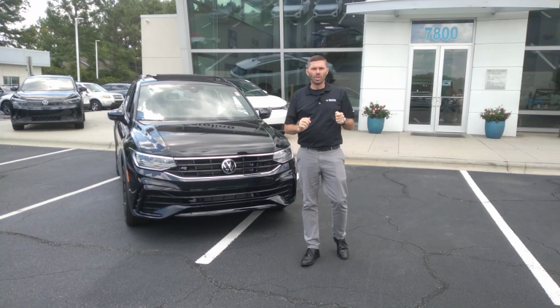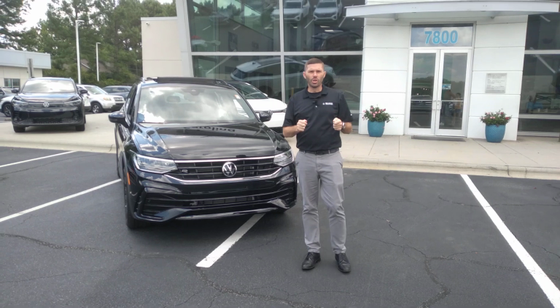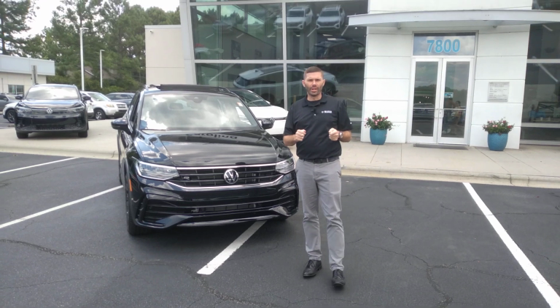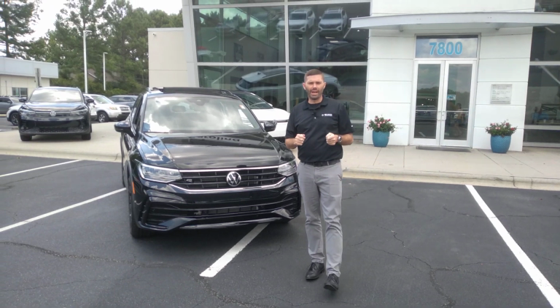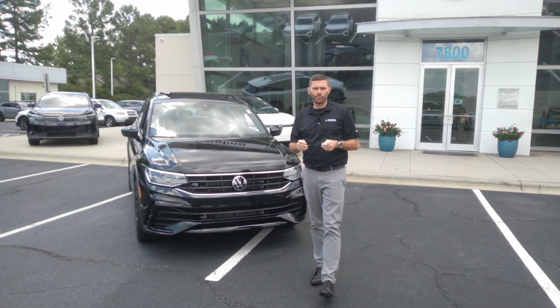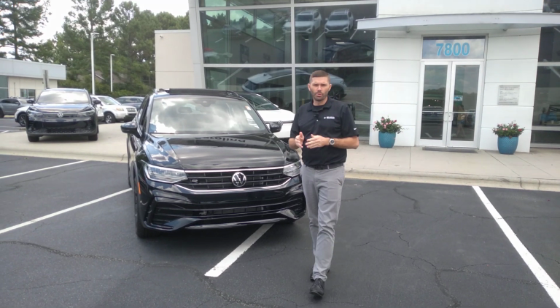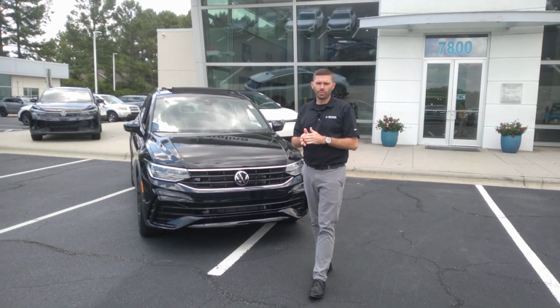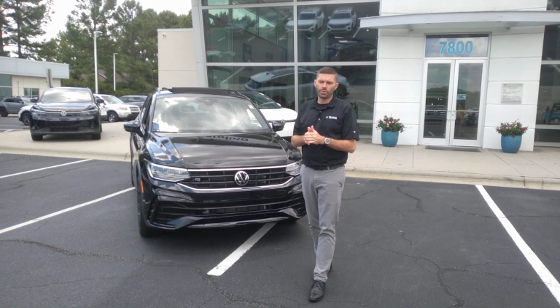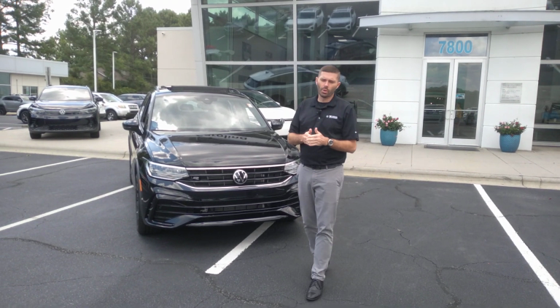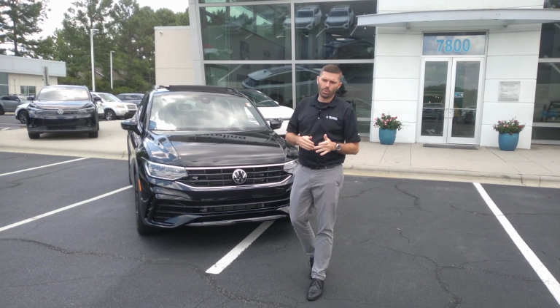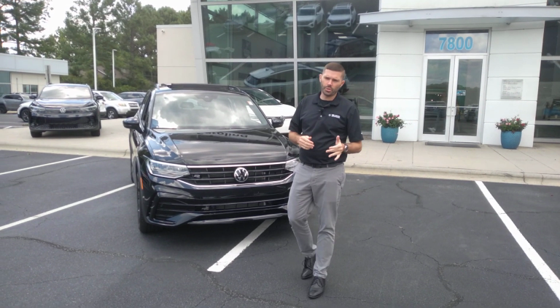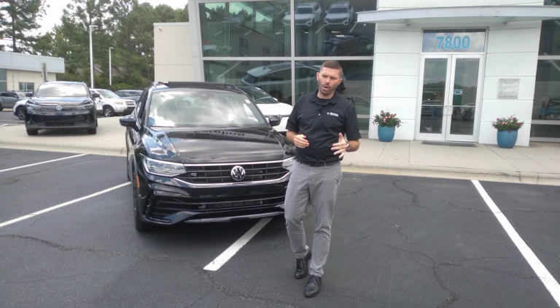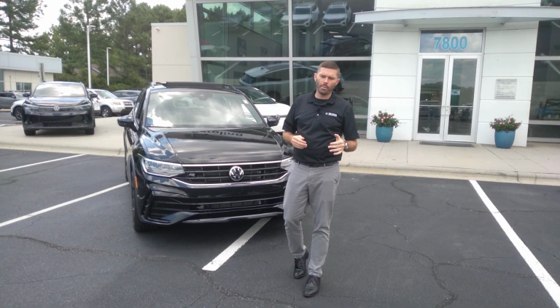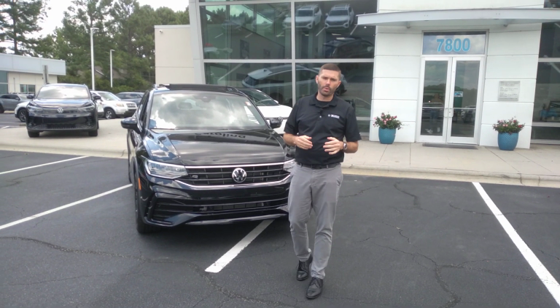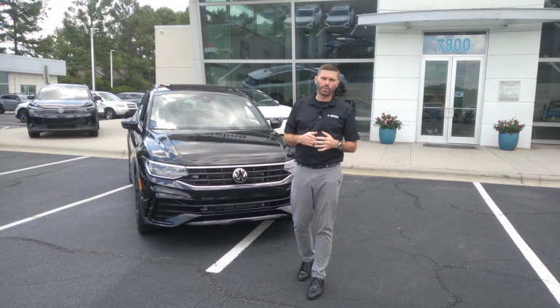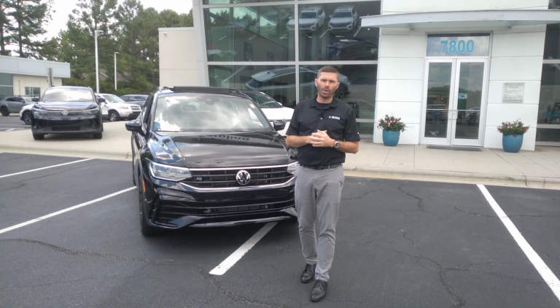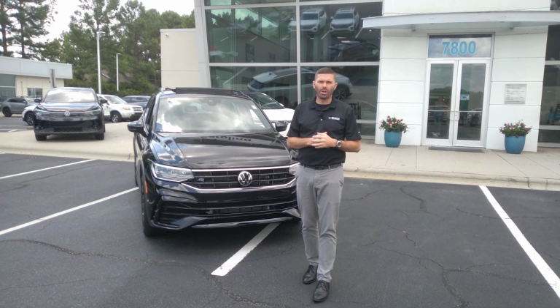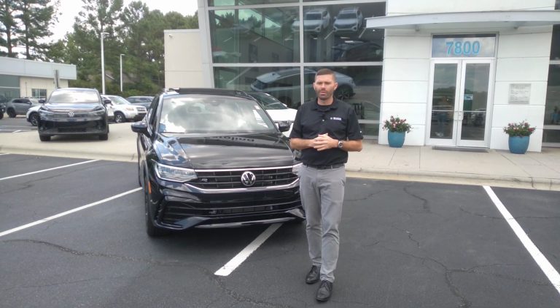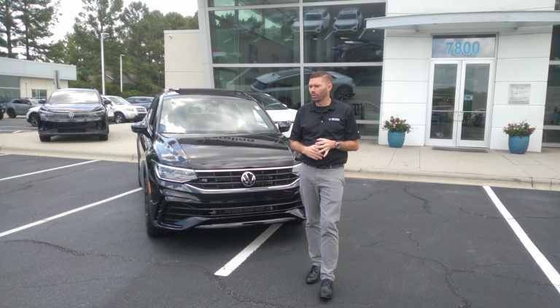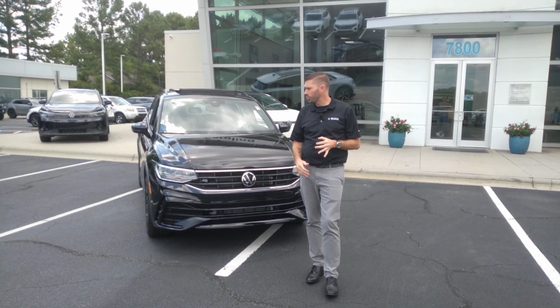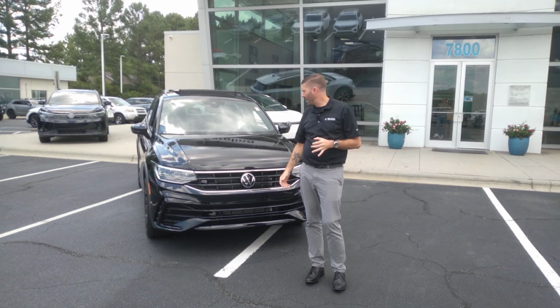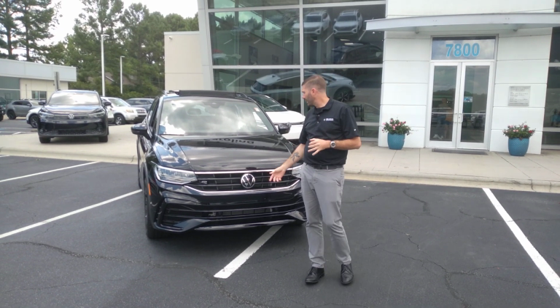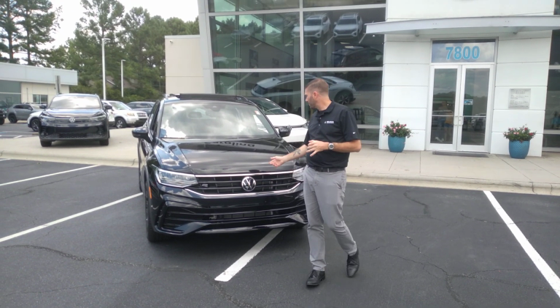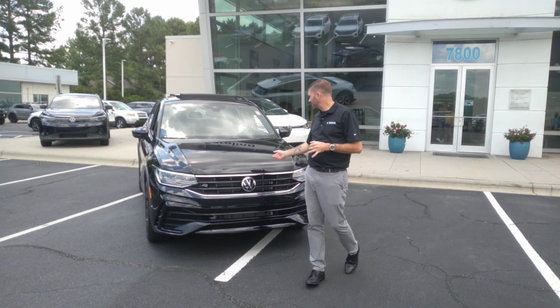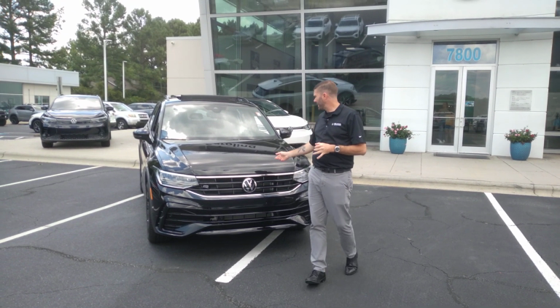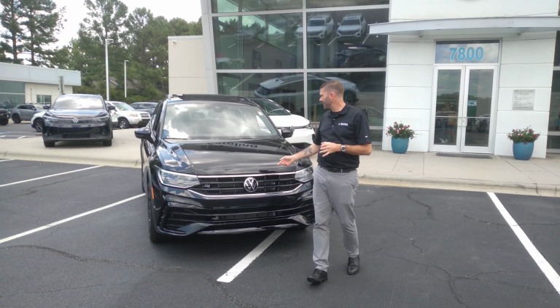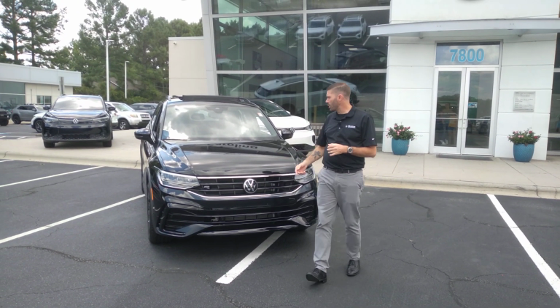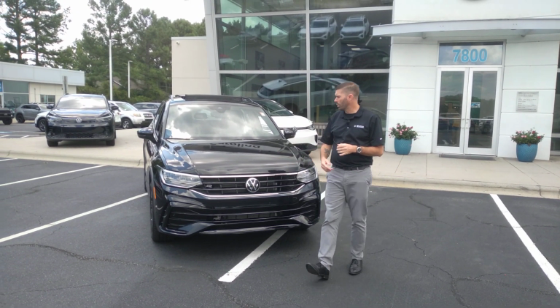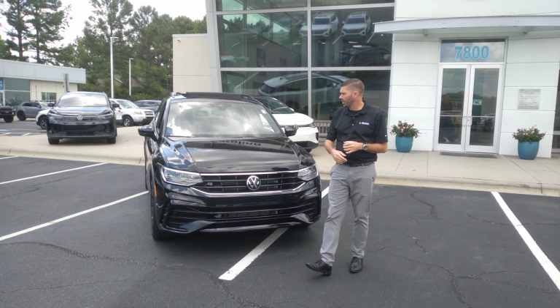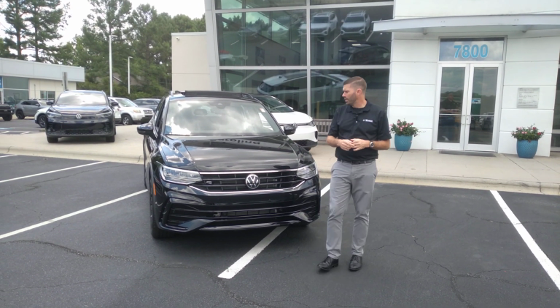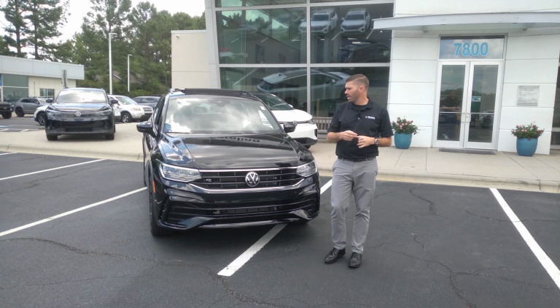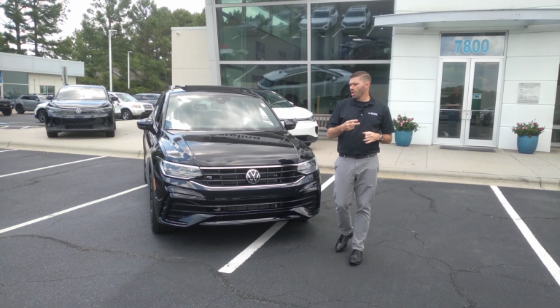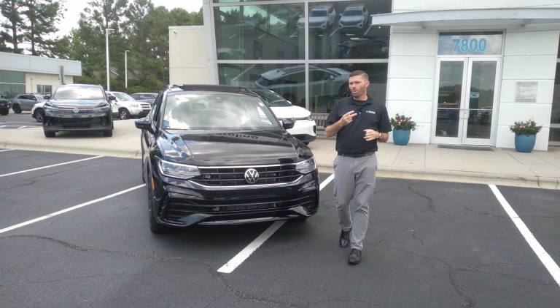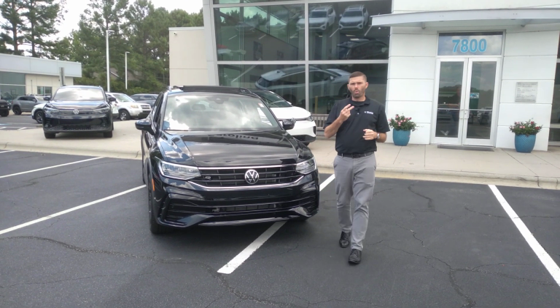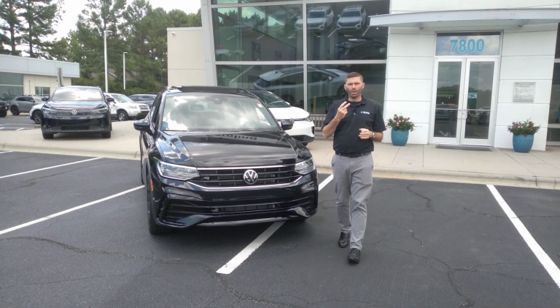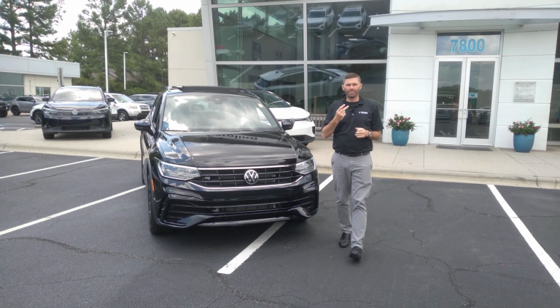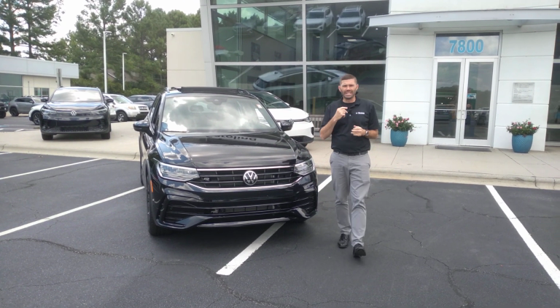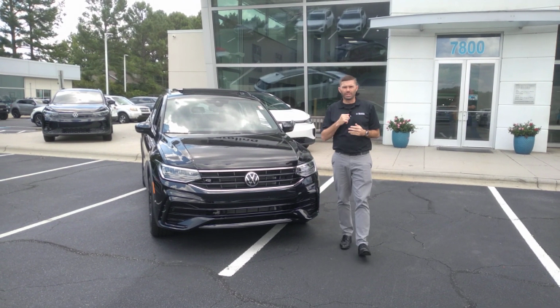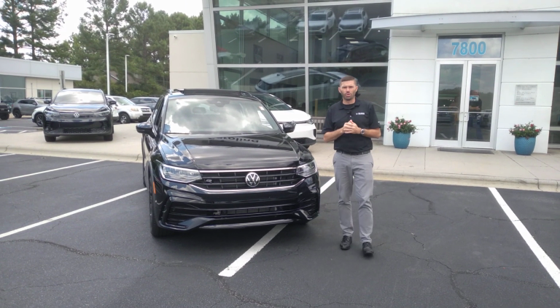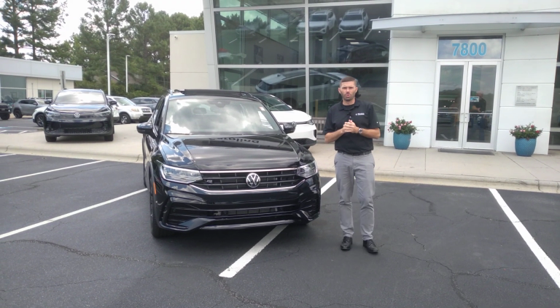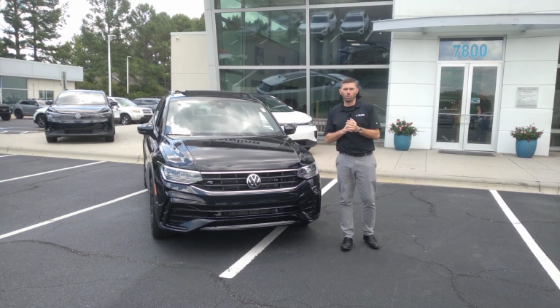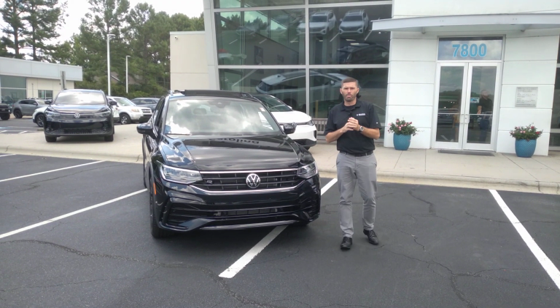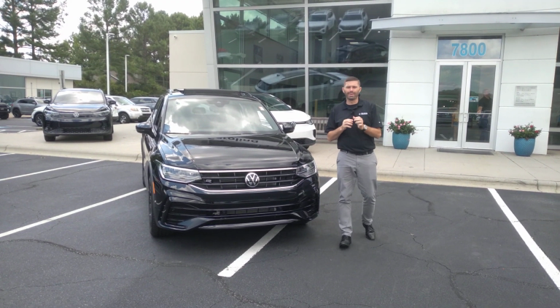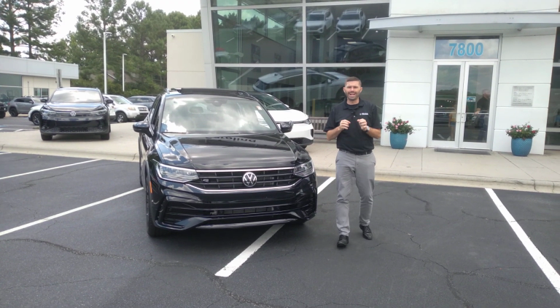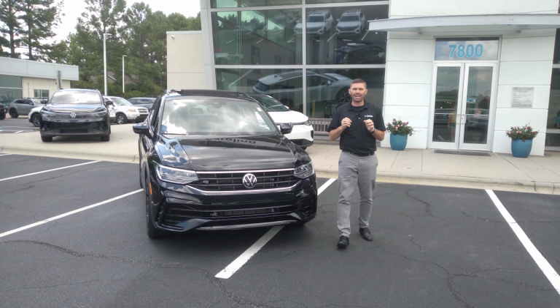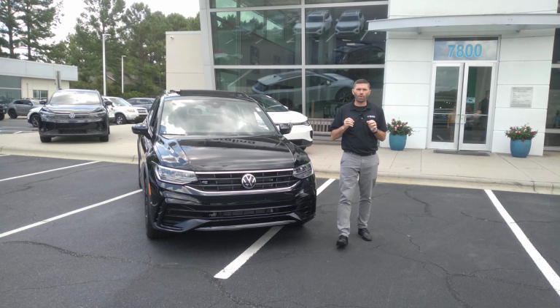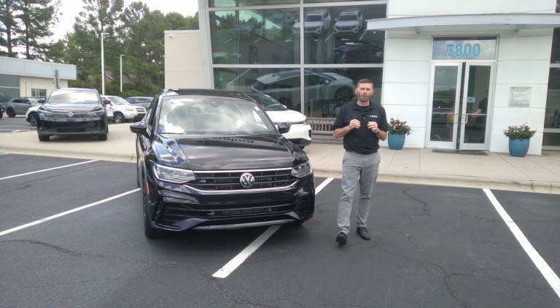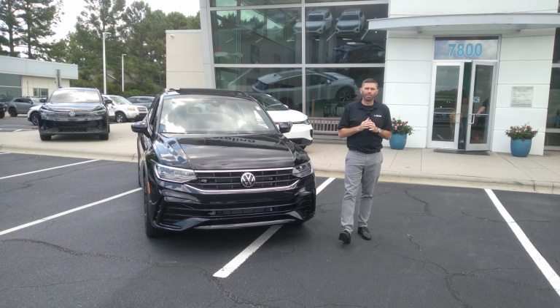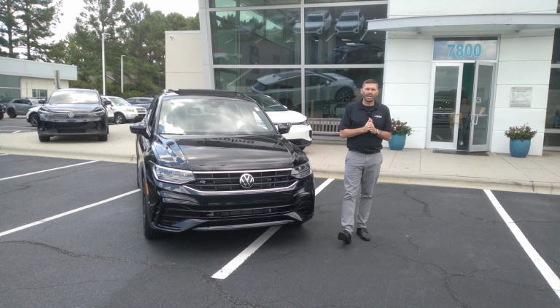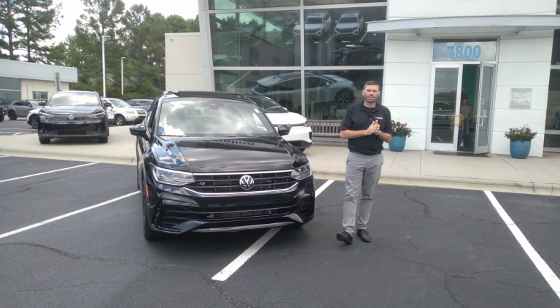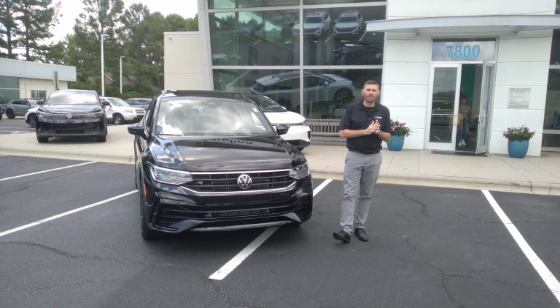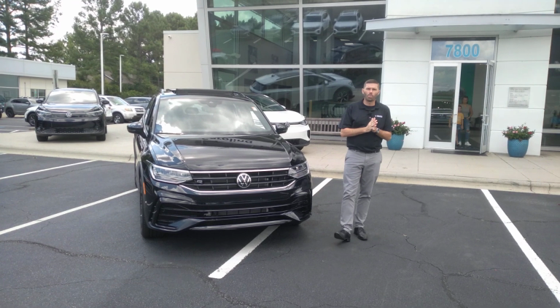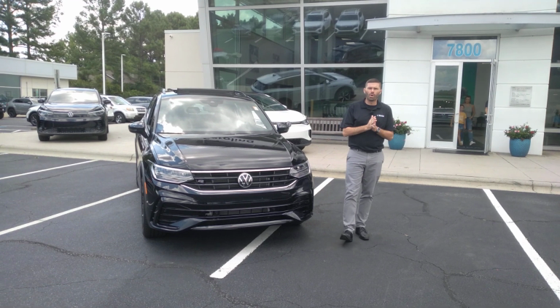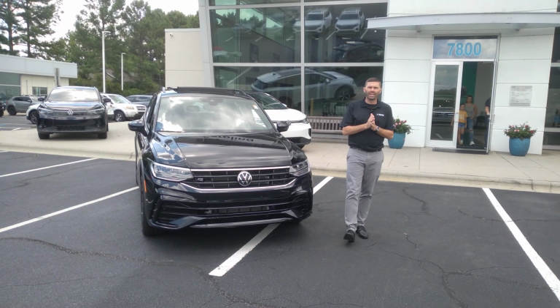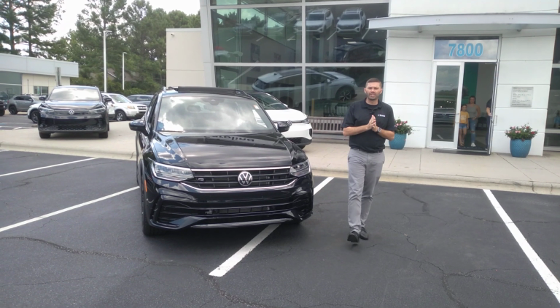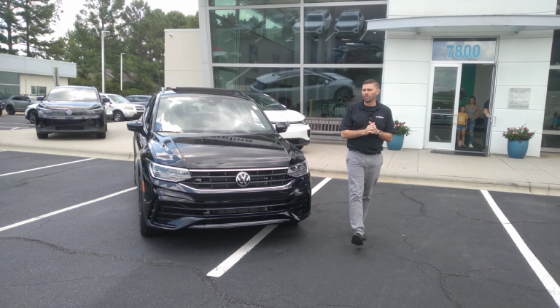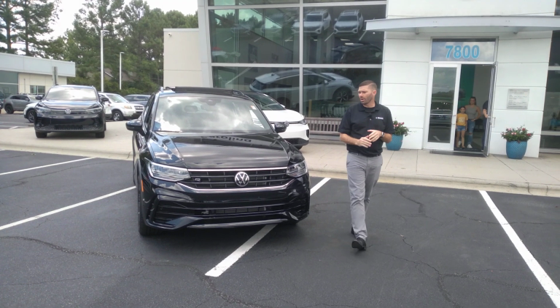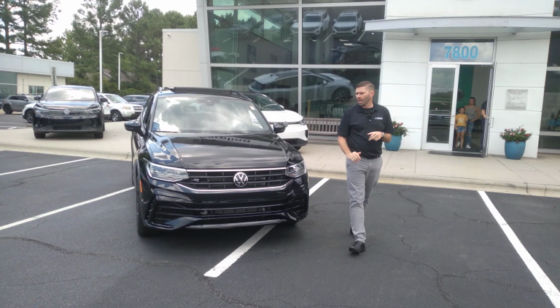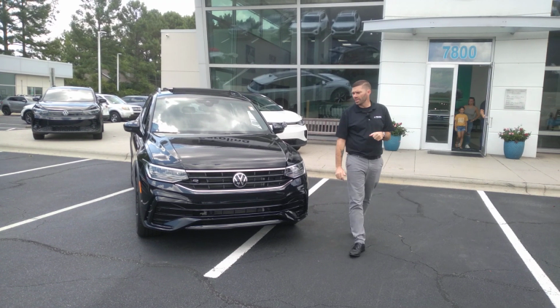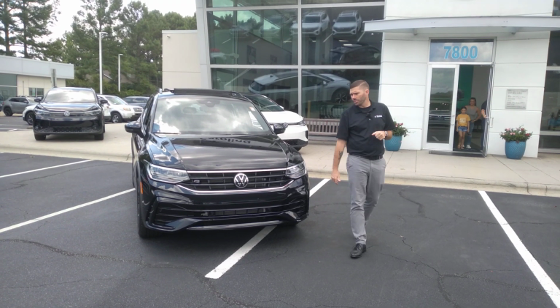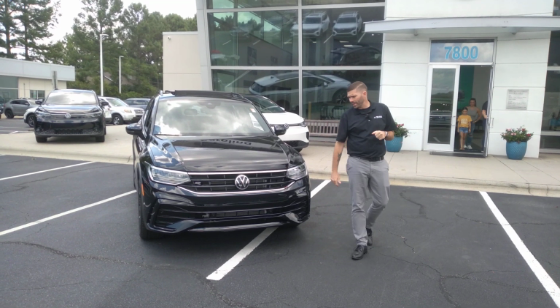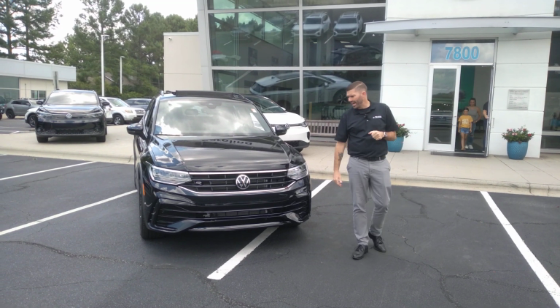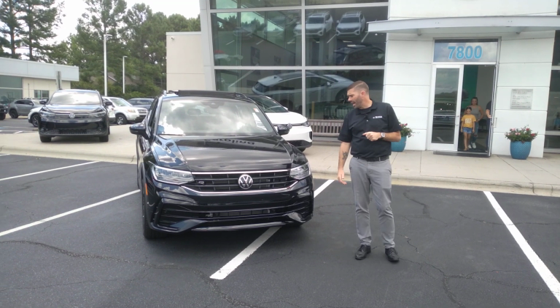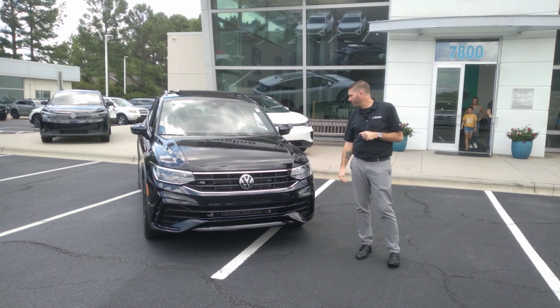Good afternoon, Stuart. Chris Harmon here with Carolina Volkswagen. I'm standing here with one of the two black on black Tiguan SE R-Lines that we have.